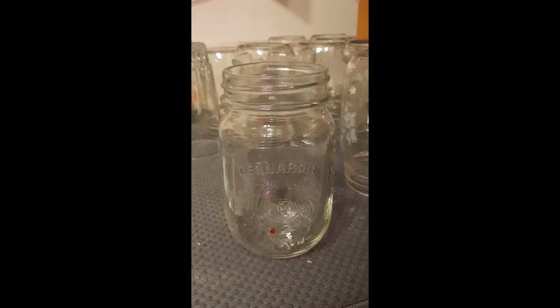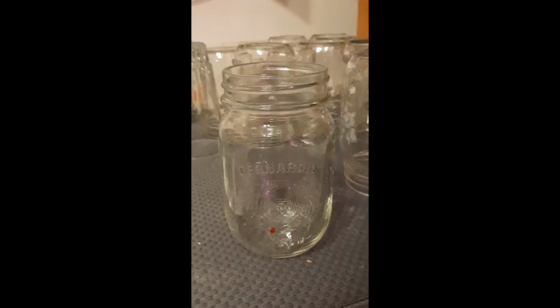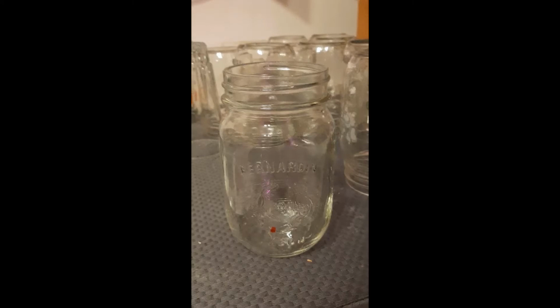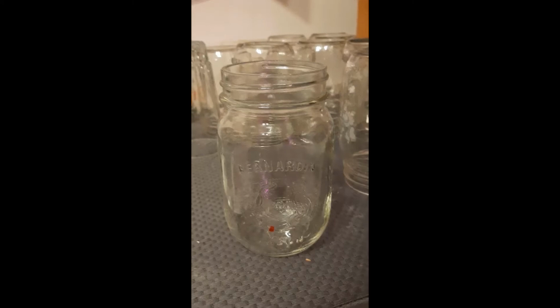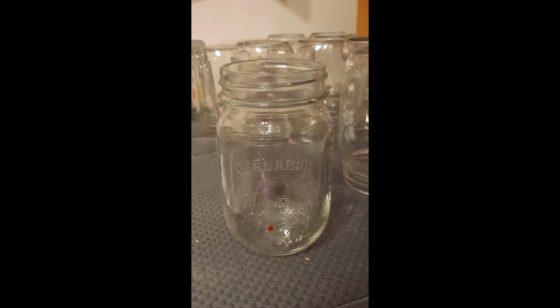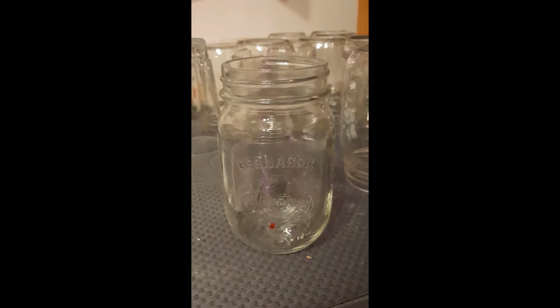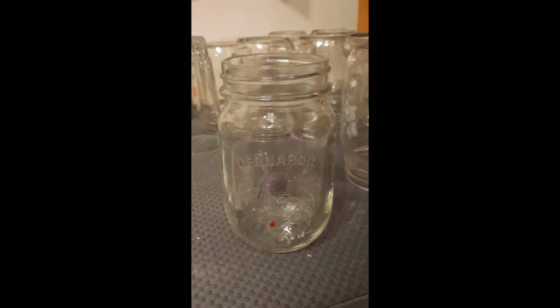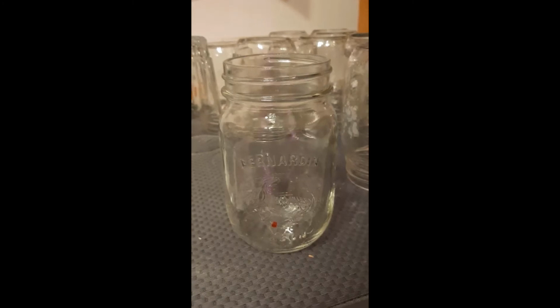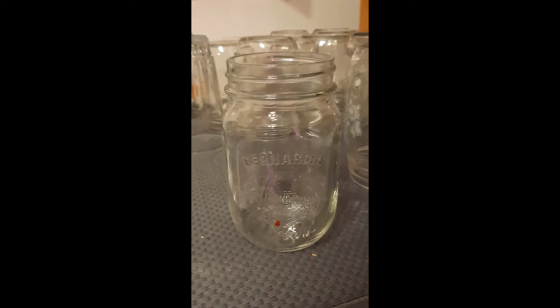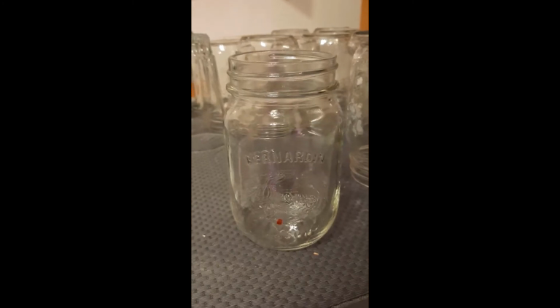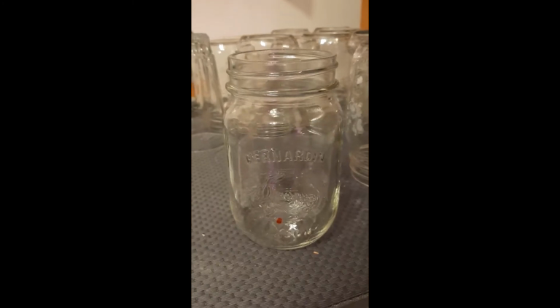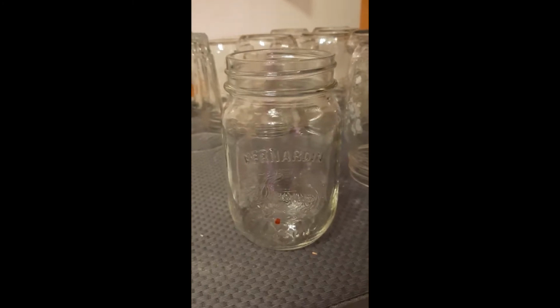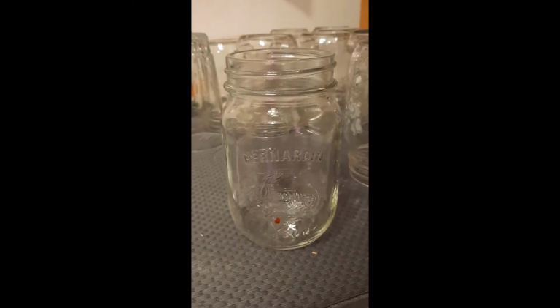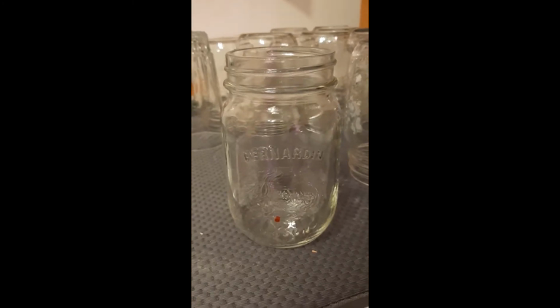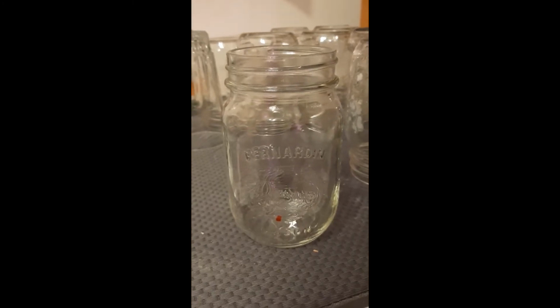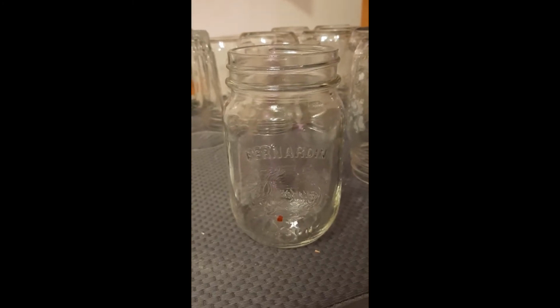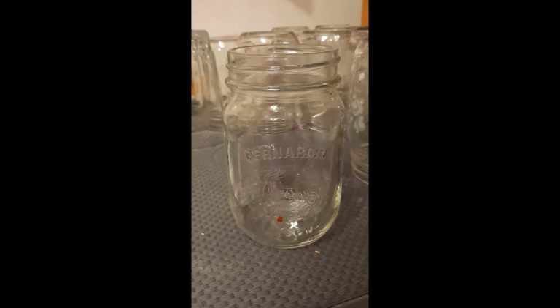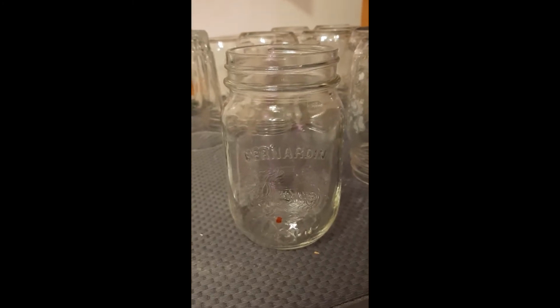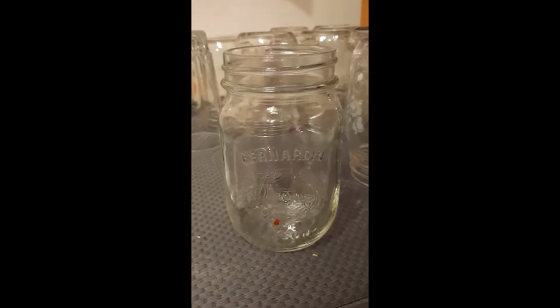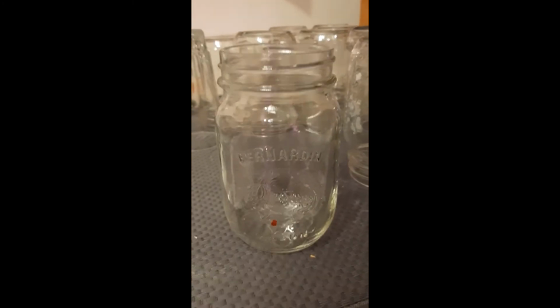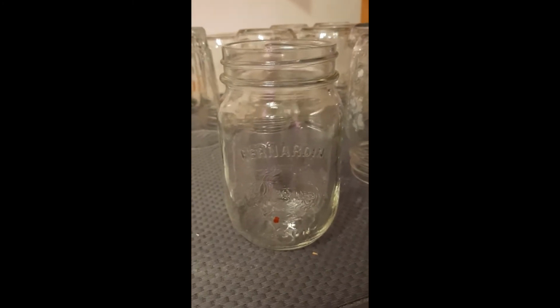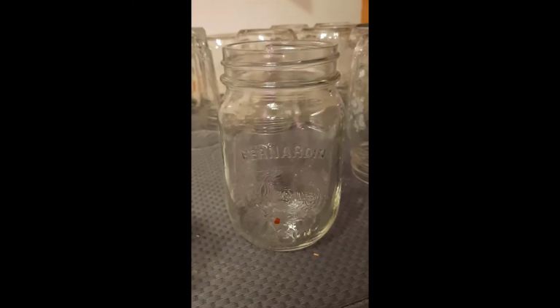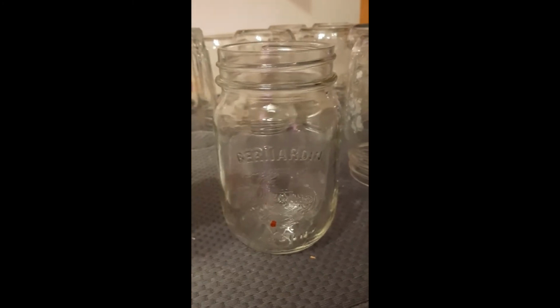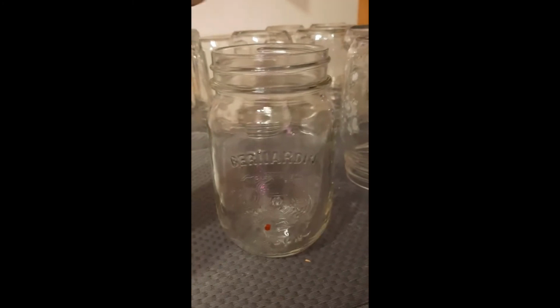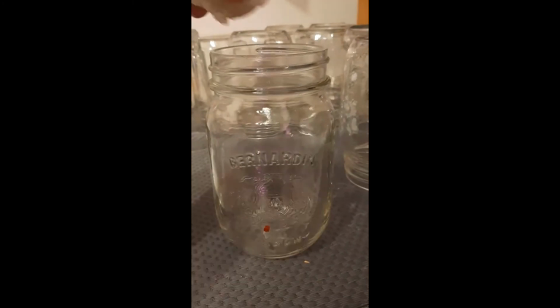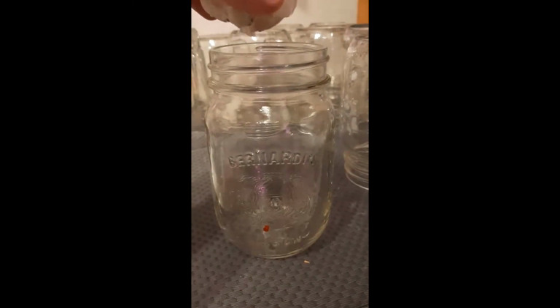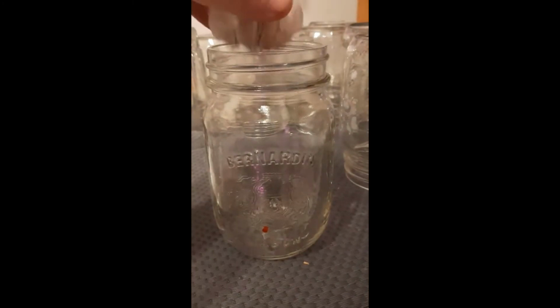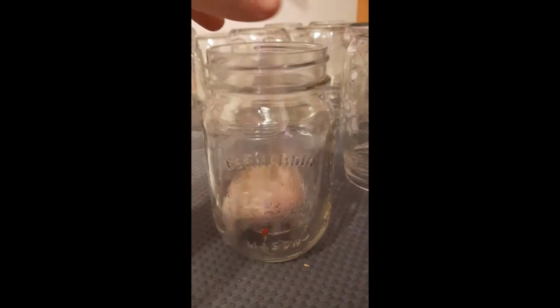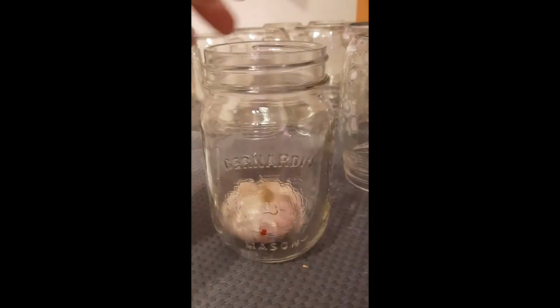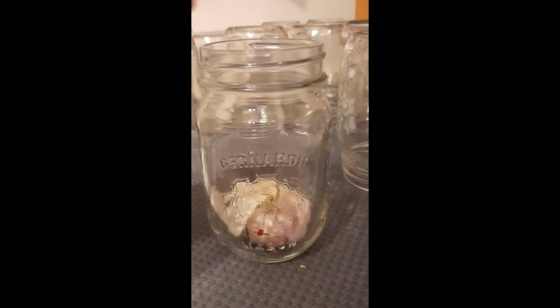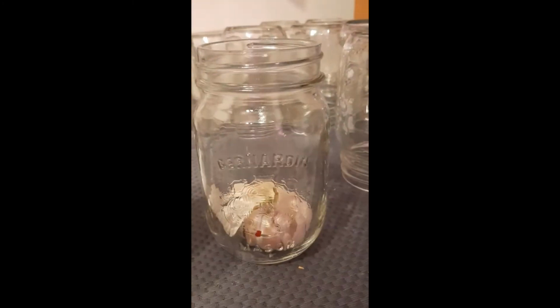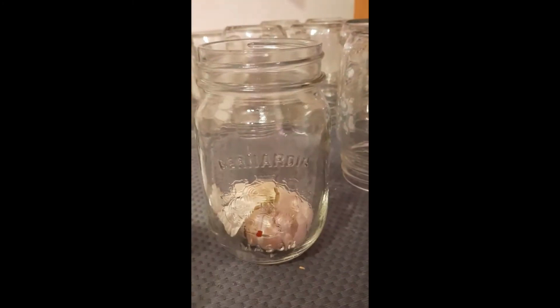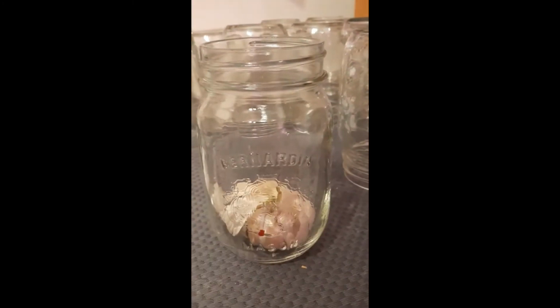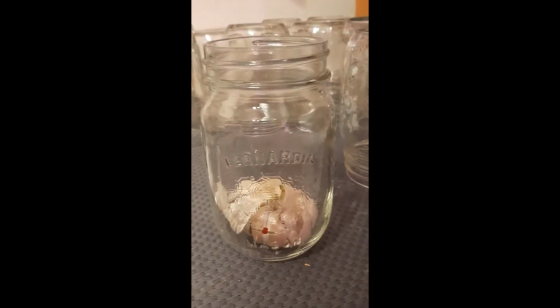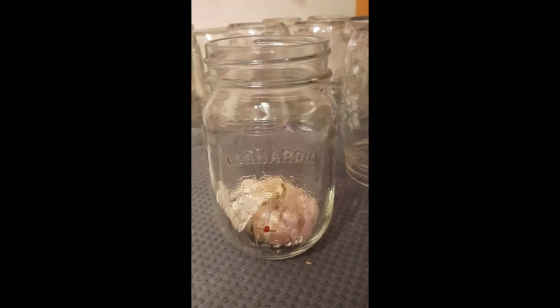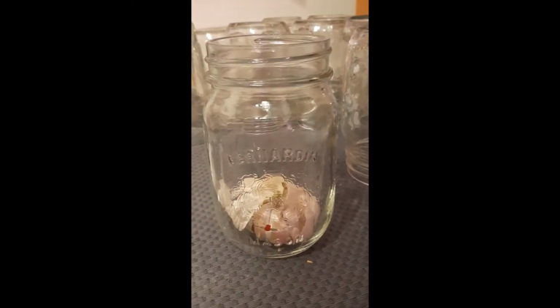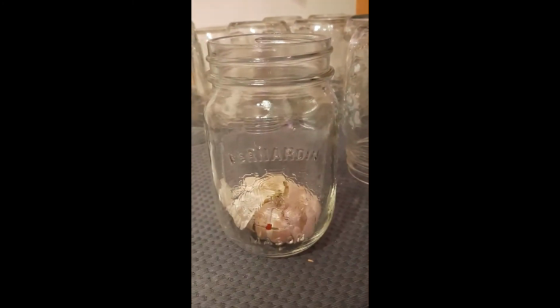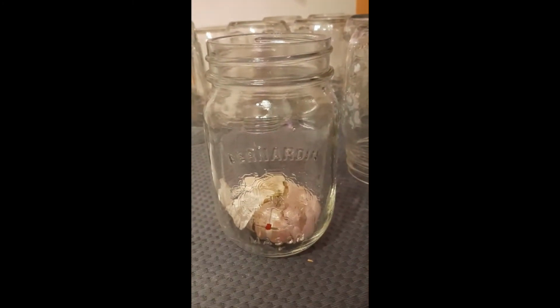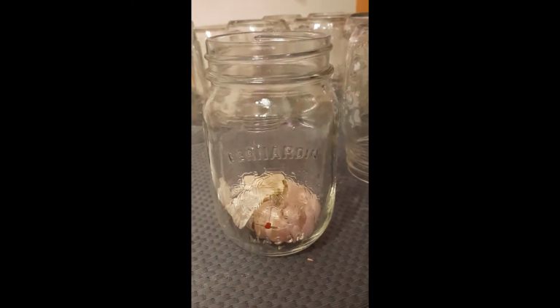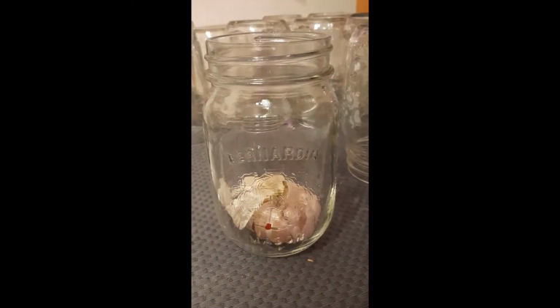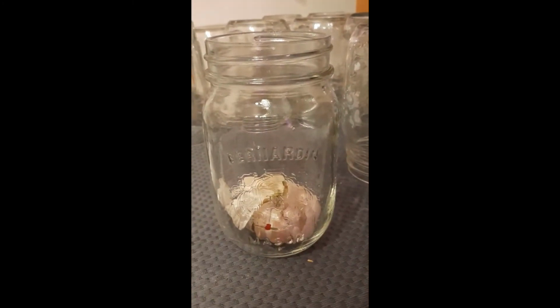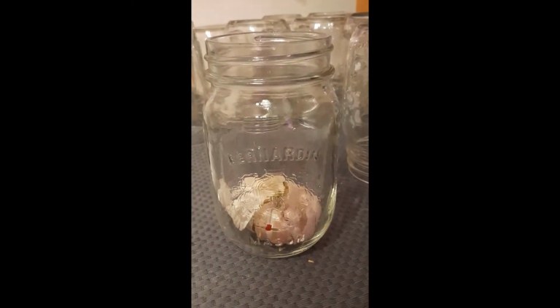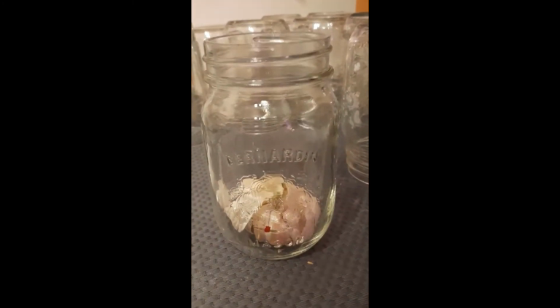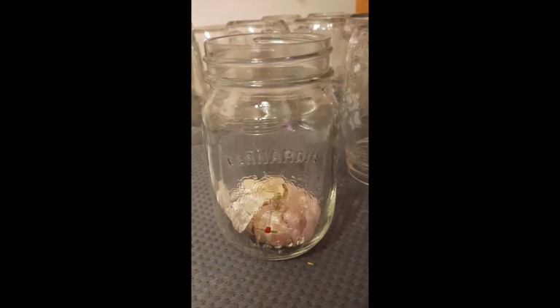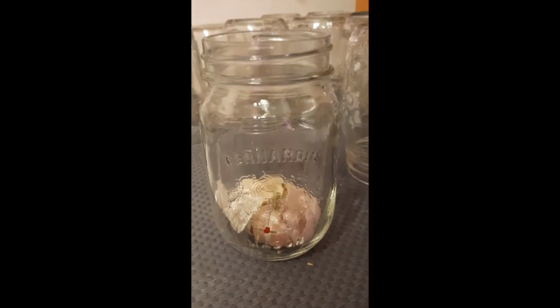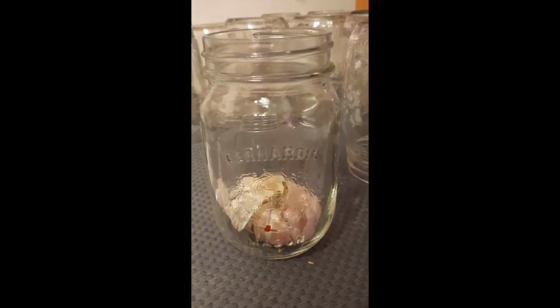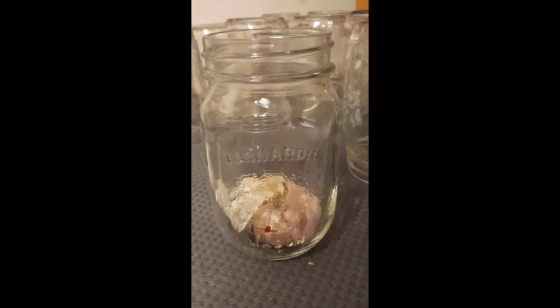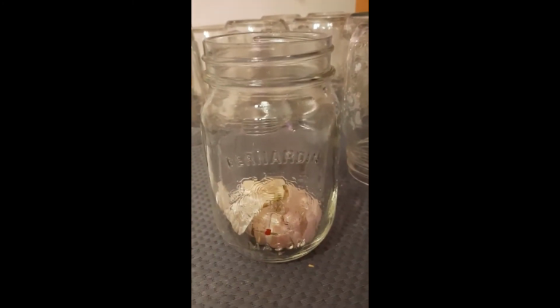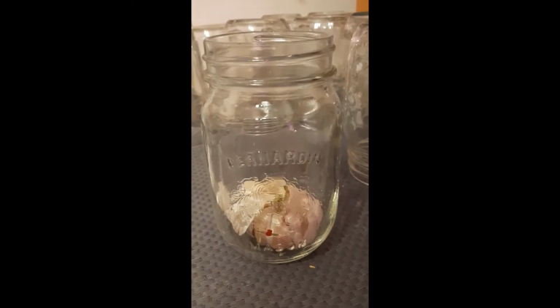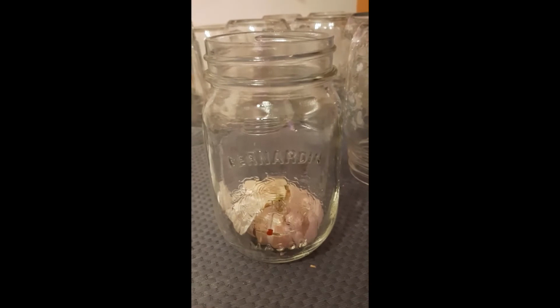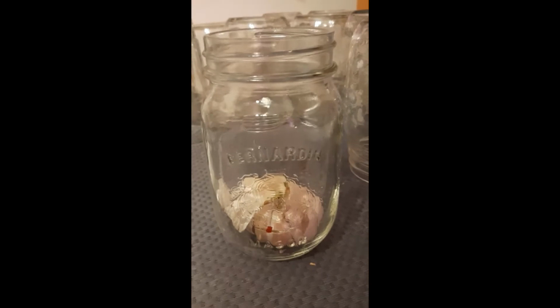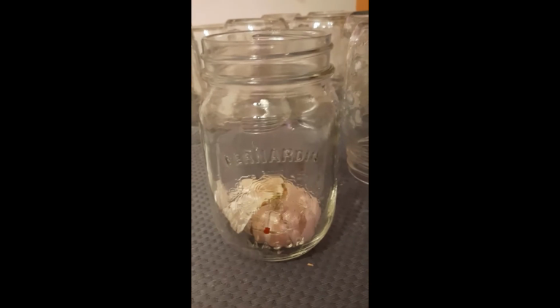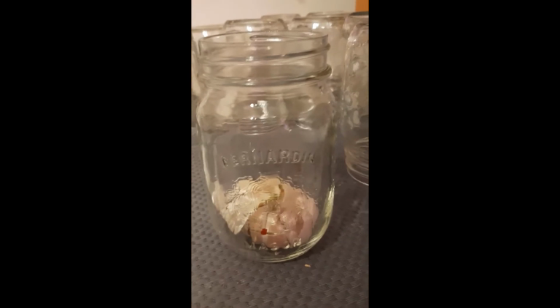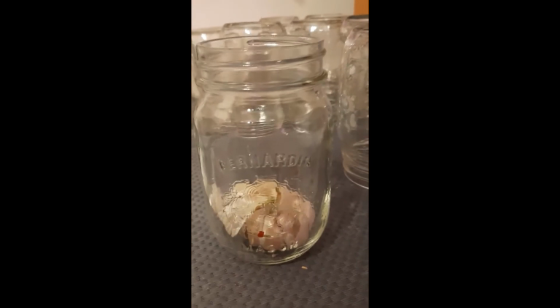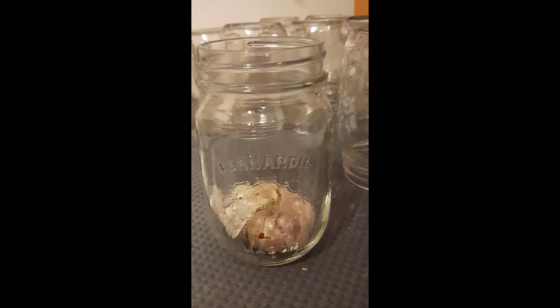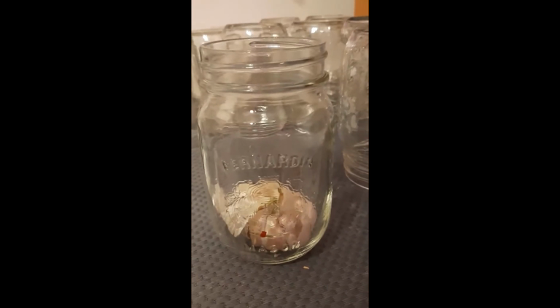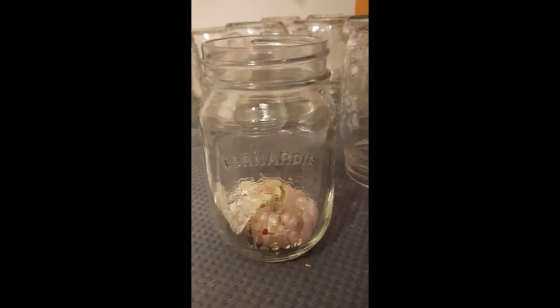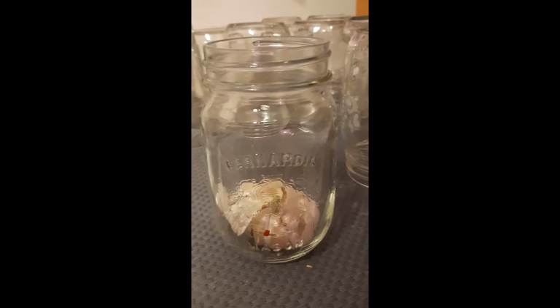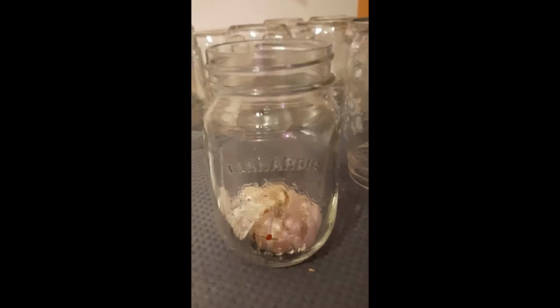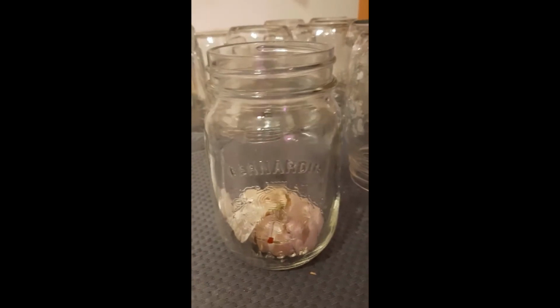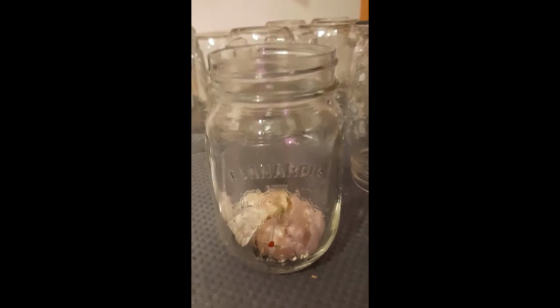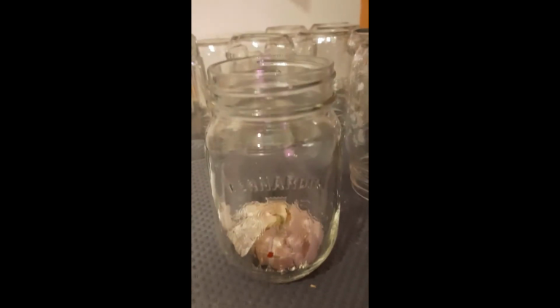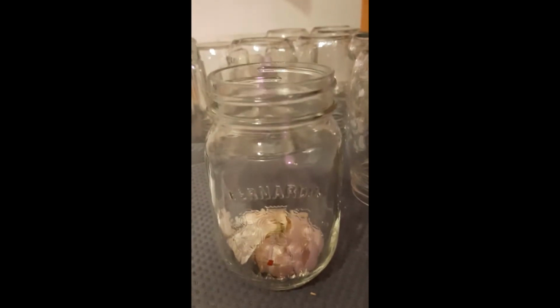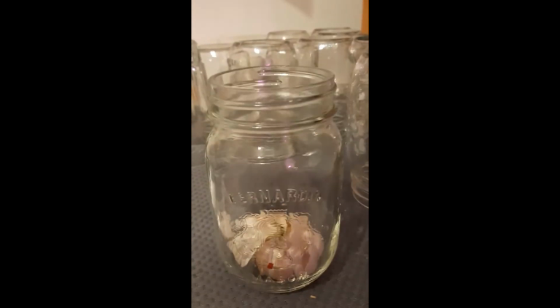Are you having difficulty peeling your garlic? For this hack, all you'll need is a jar, an appropriately sized lid, and your garlic.